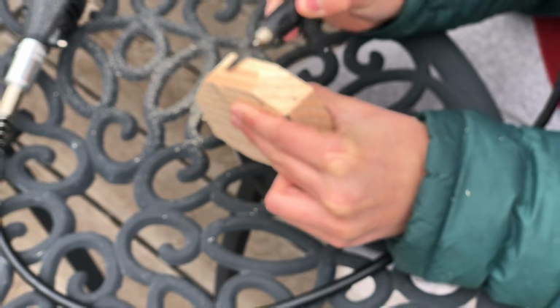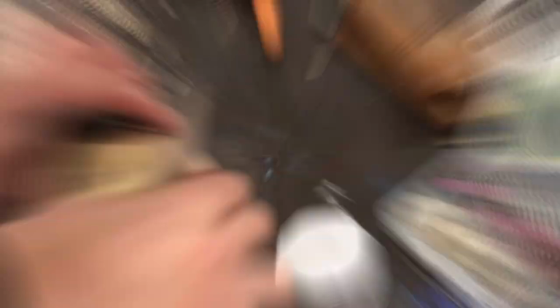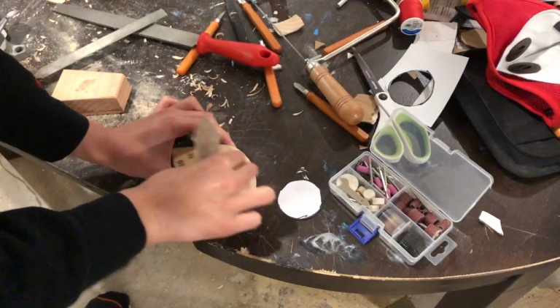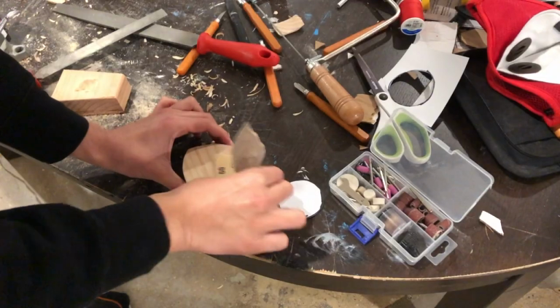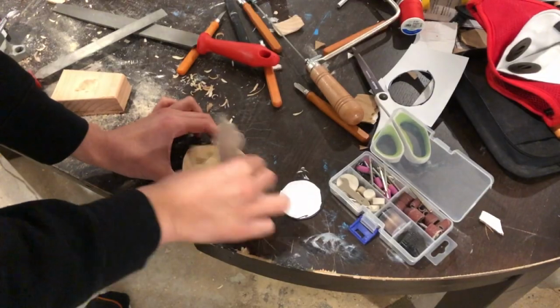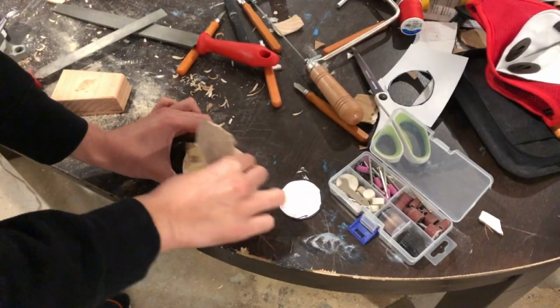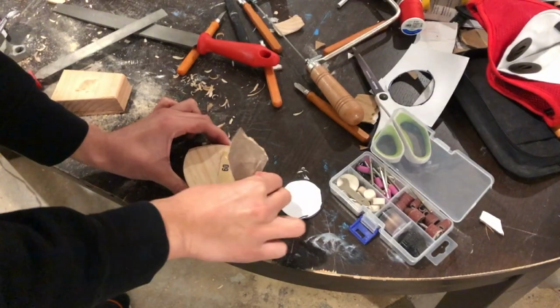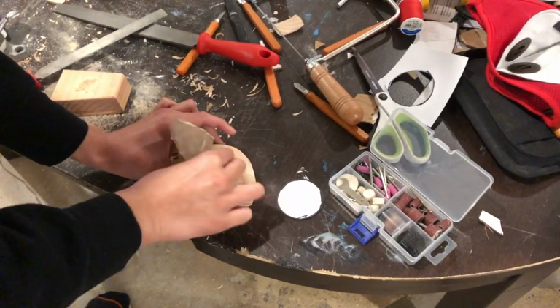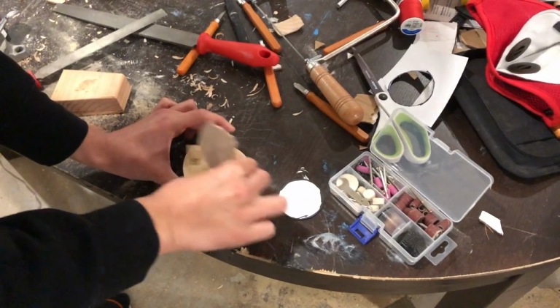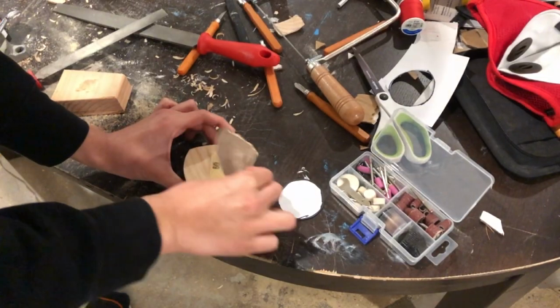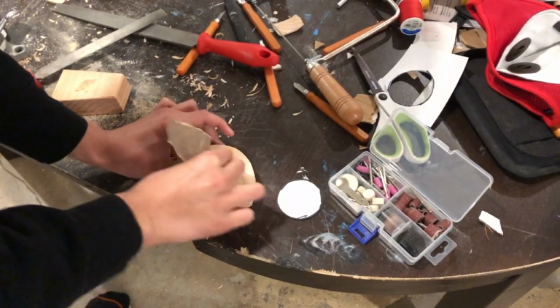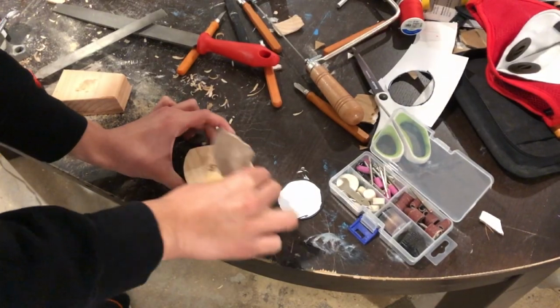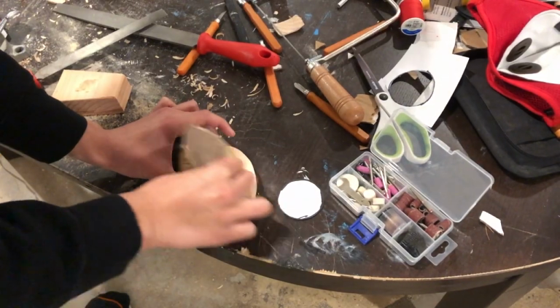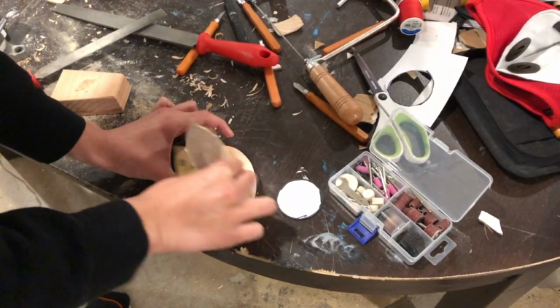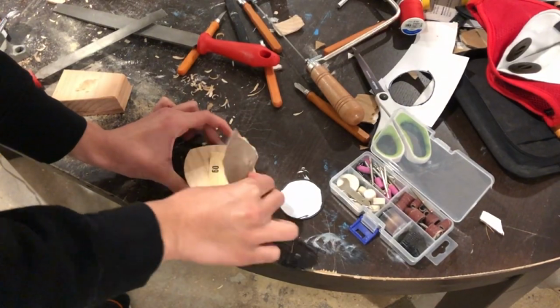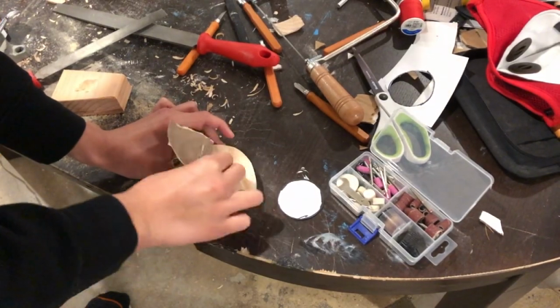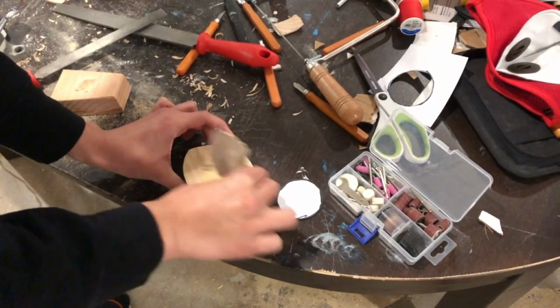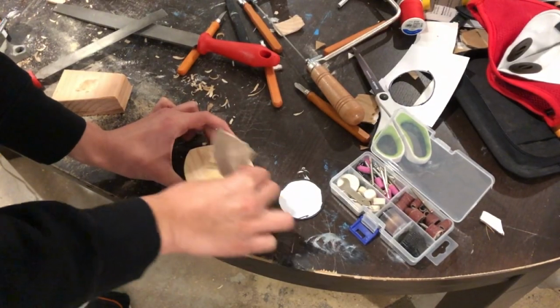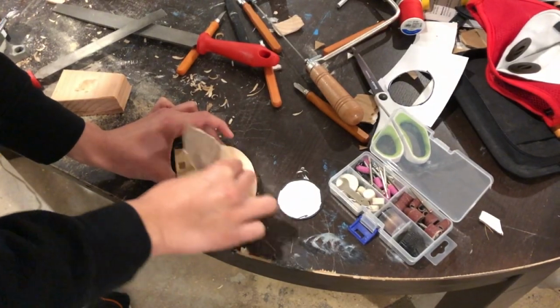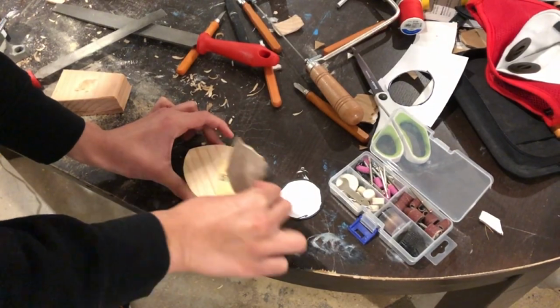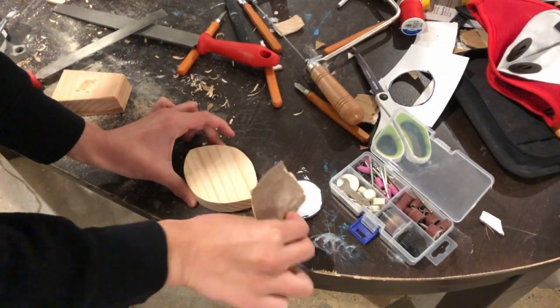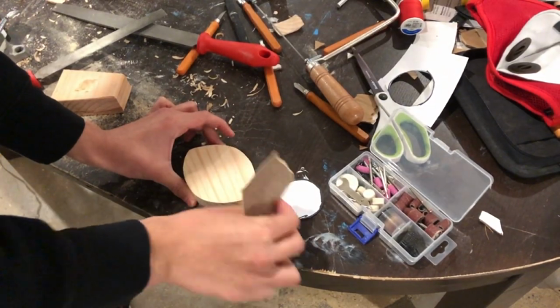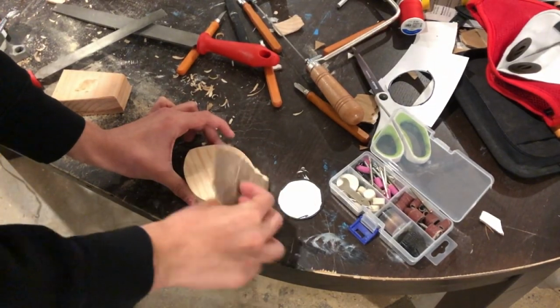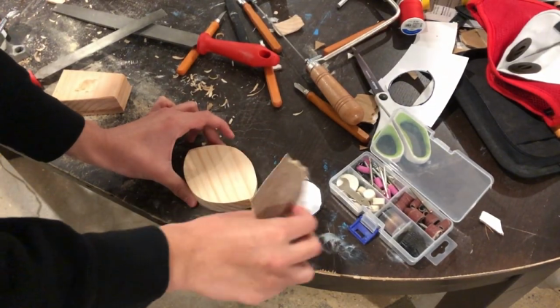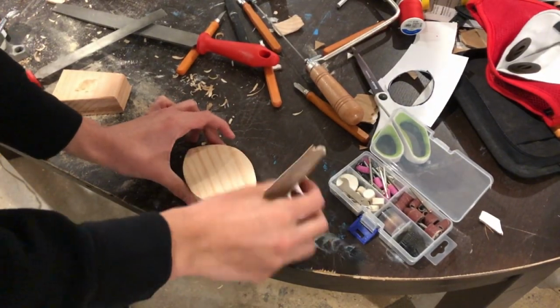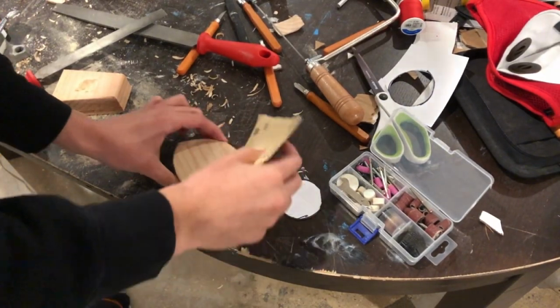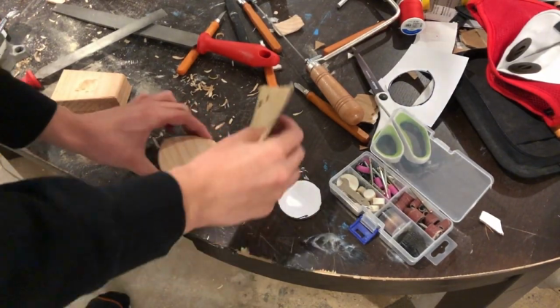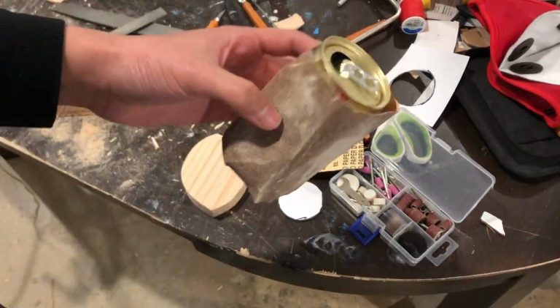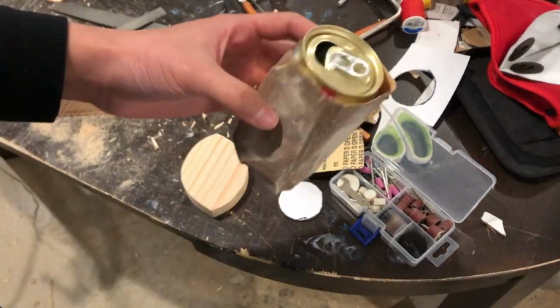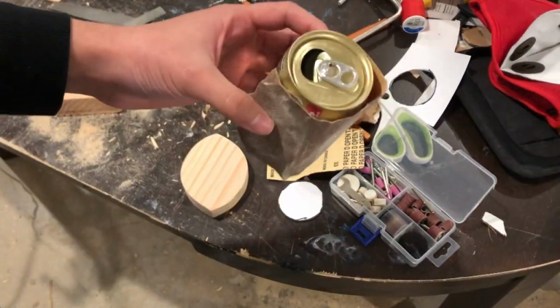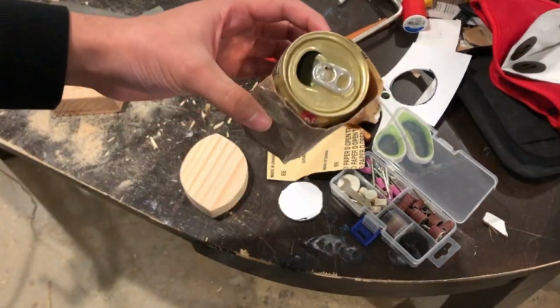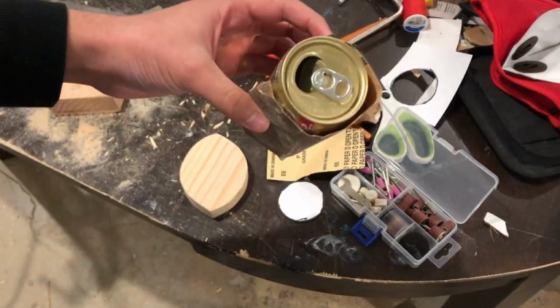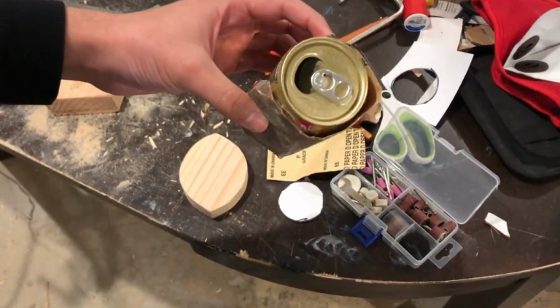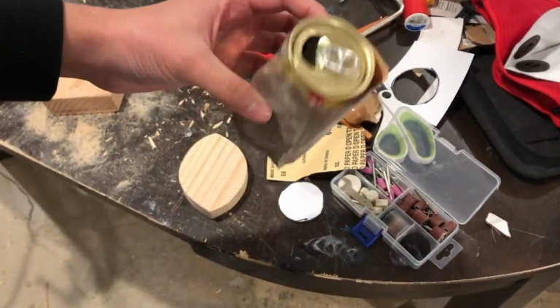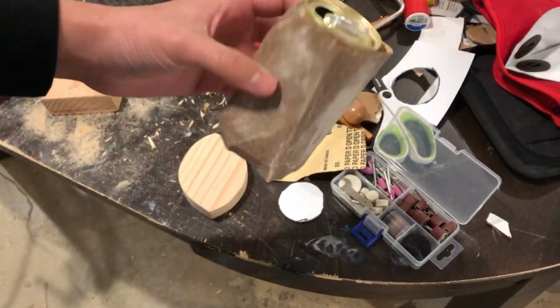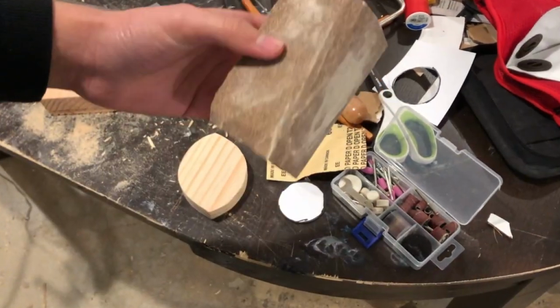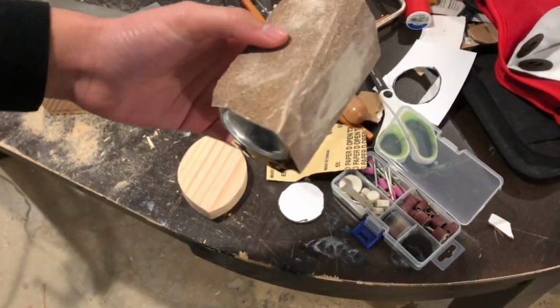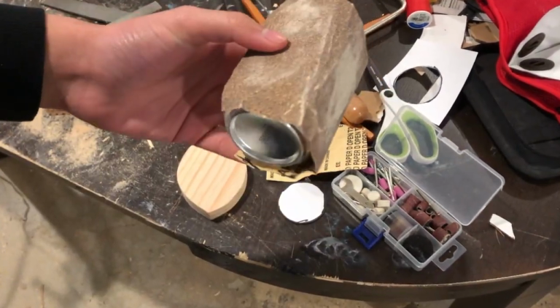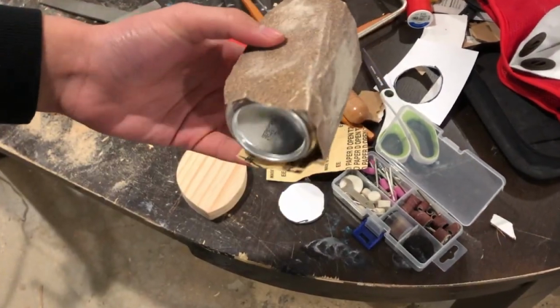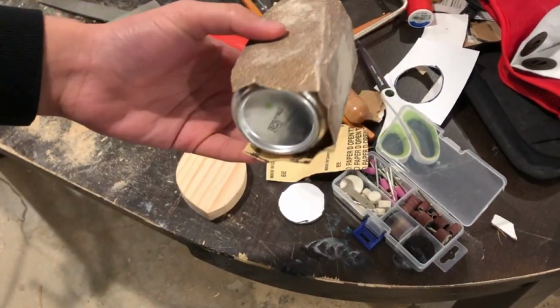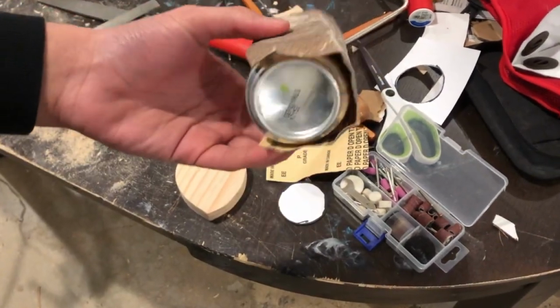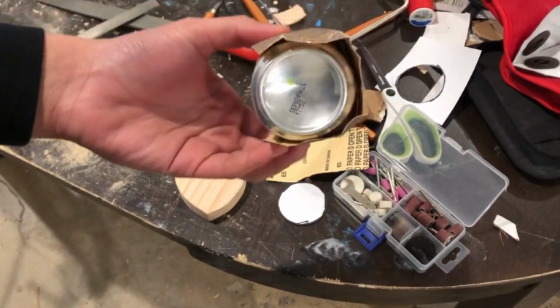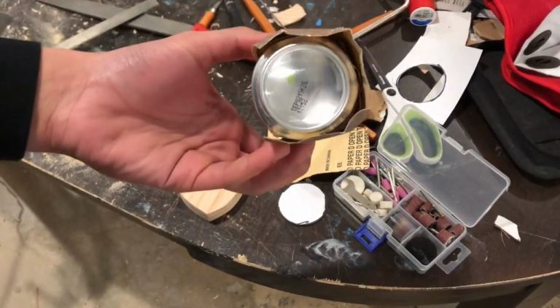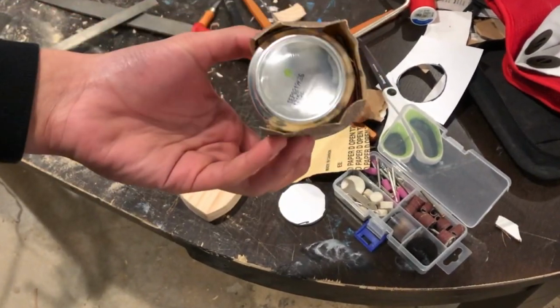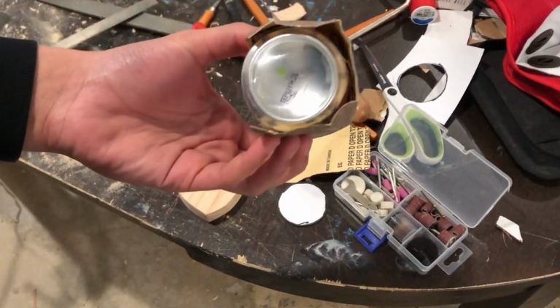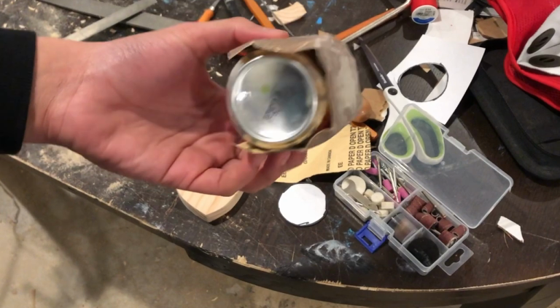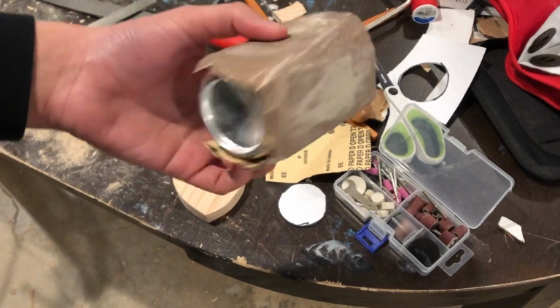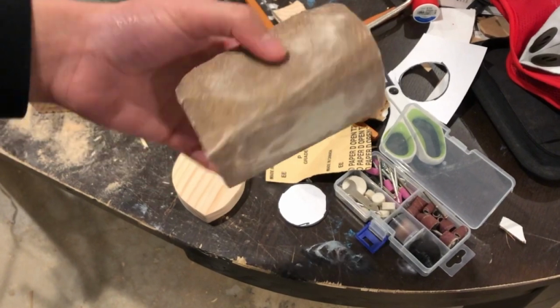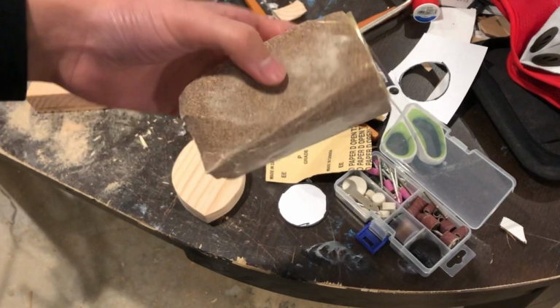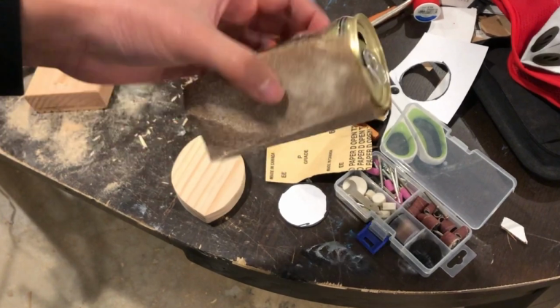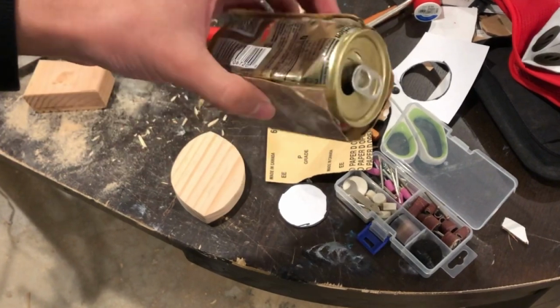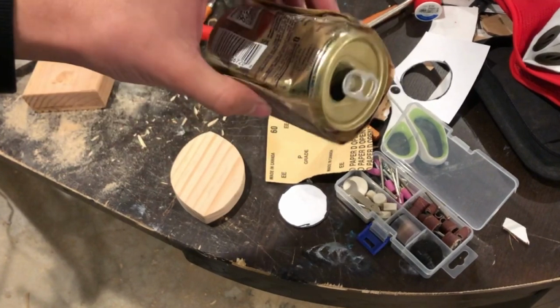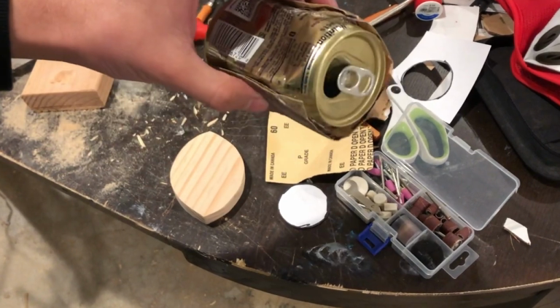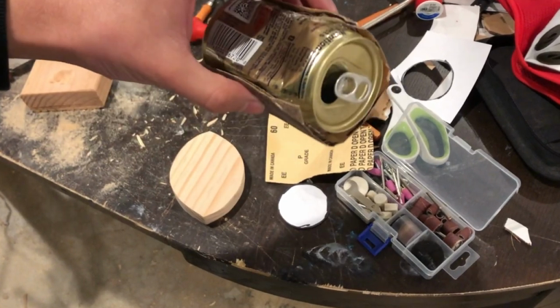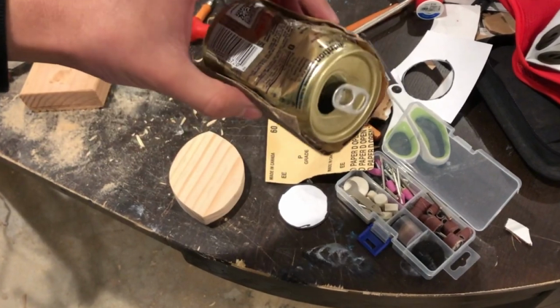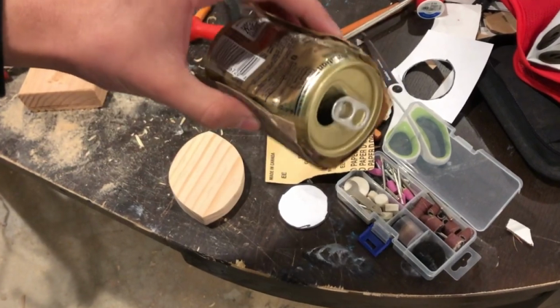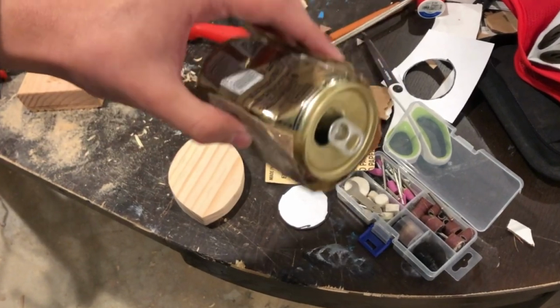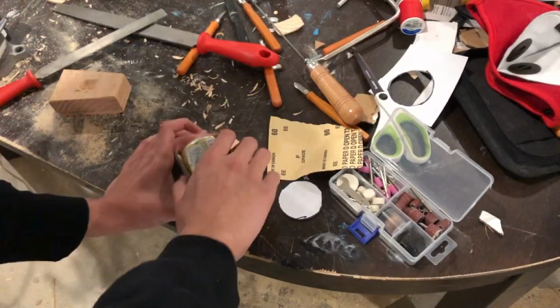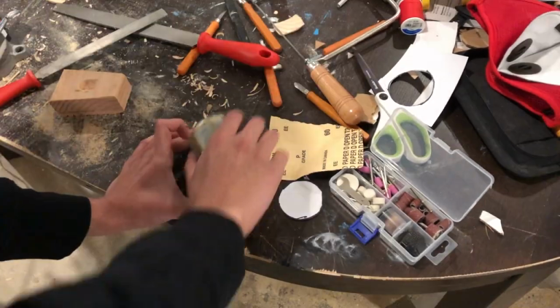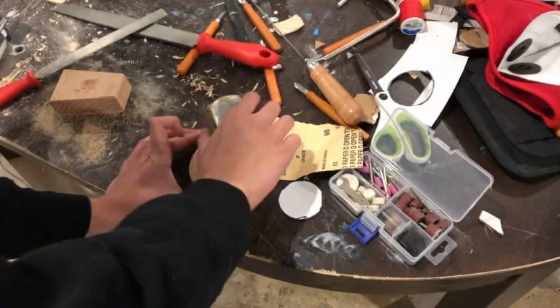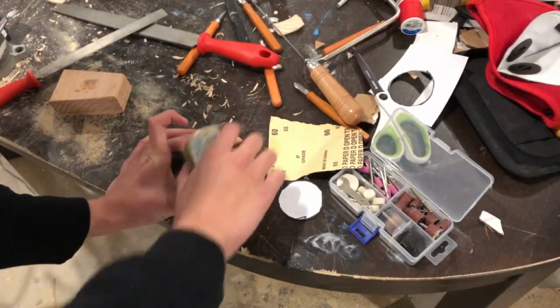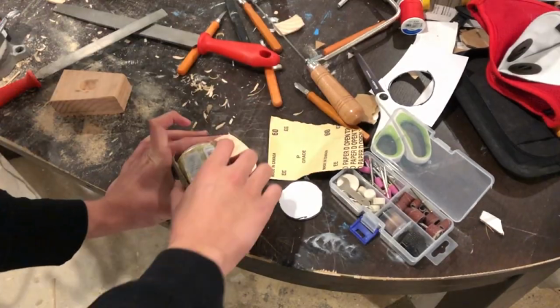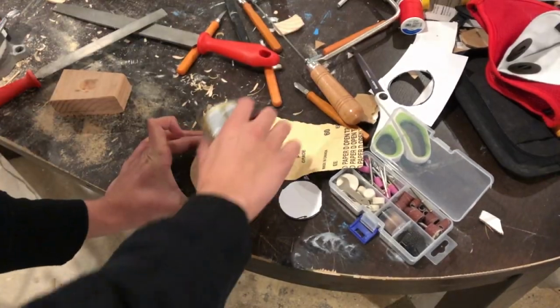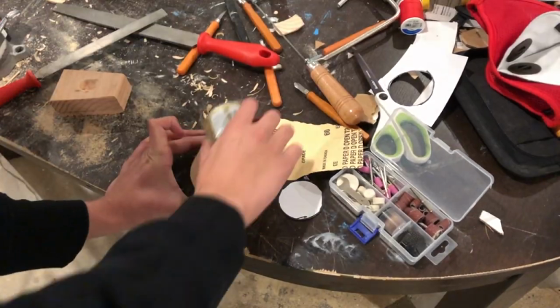Now we just have to sand down the rough edges from the Dremel with some sandpaper. I even wrapped sandpaper on a soda can just to use as a sanding block.